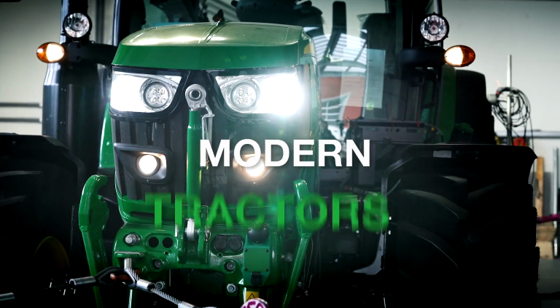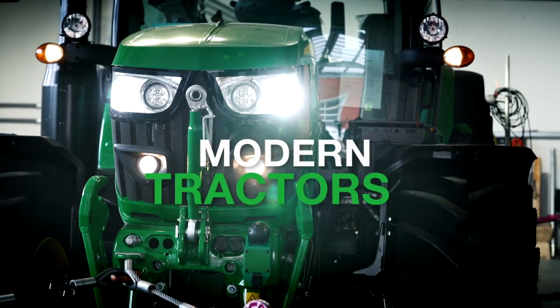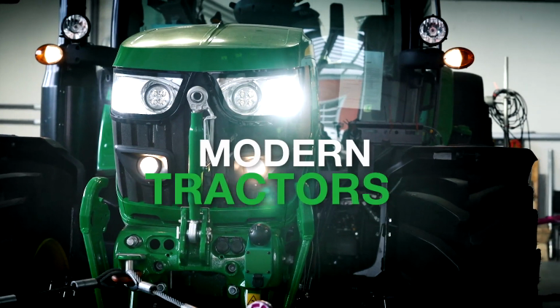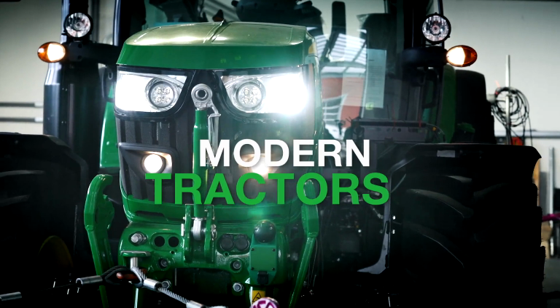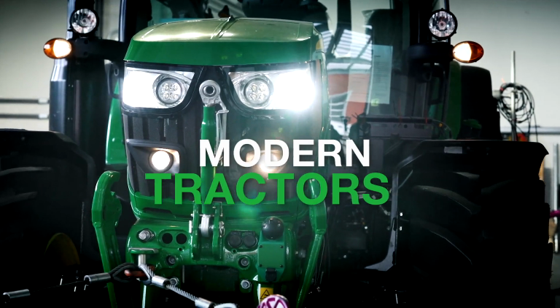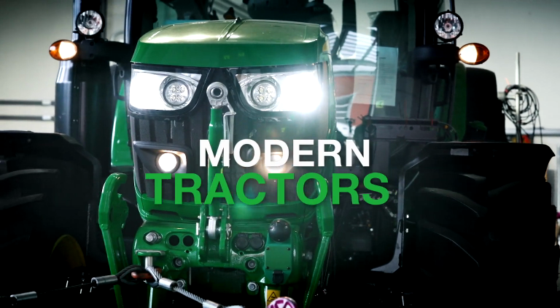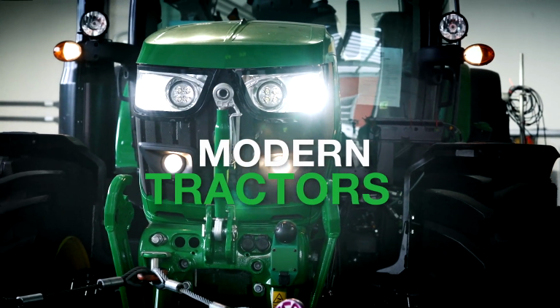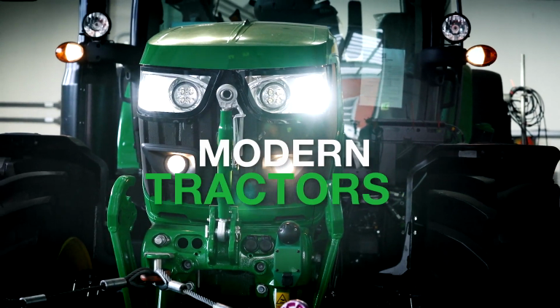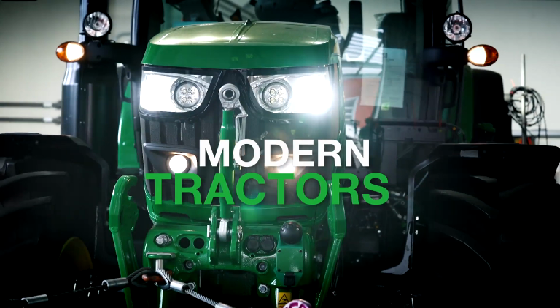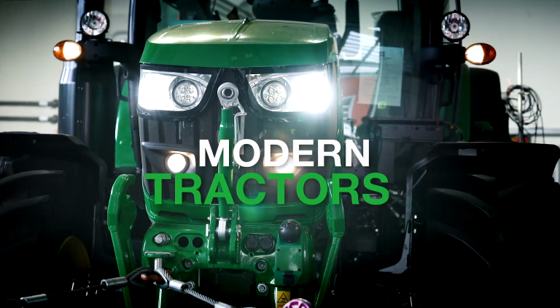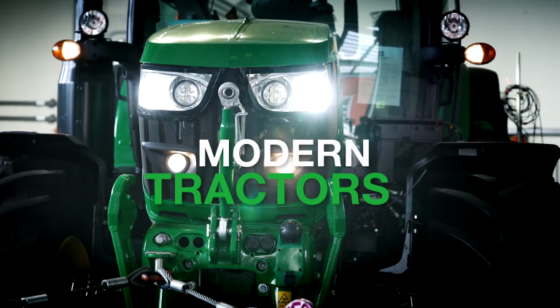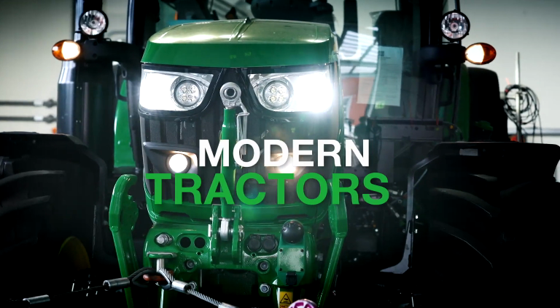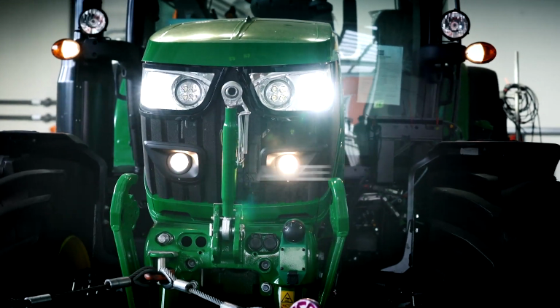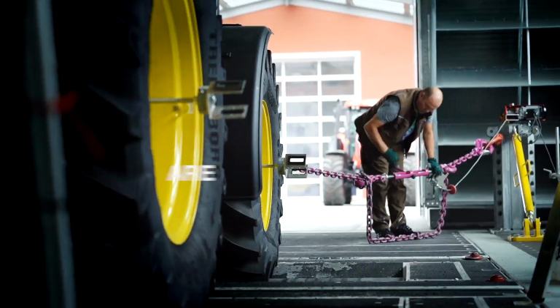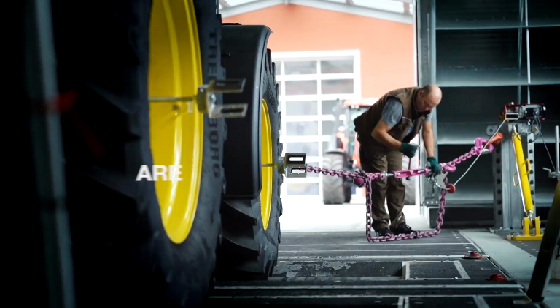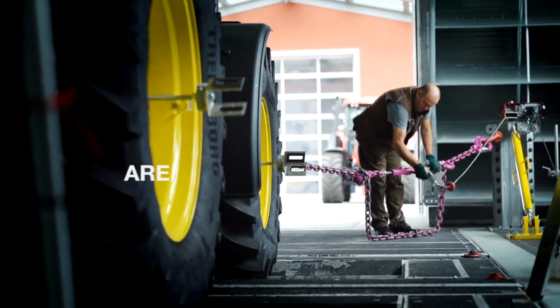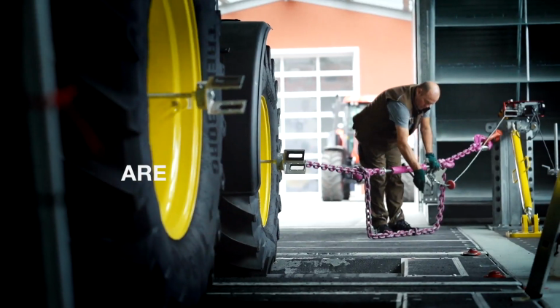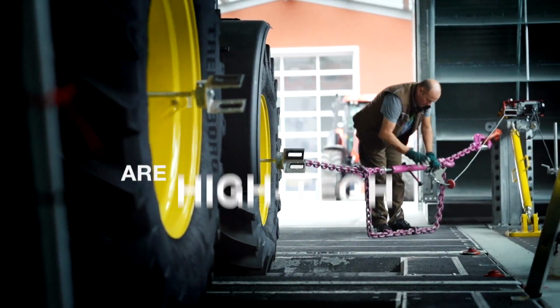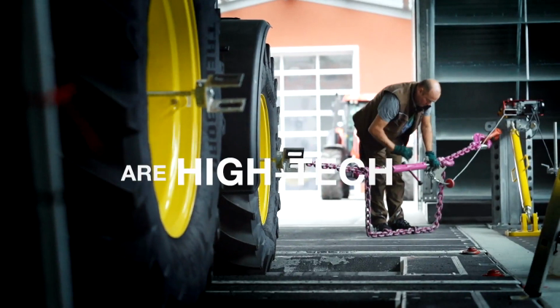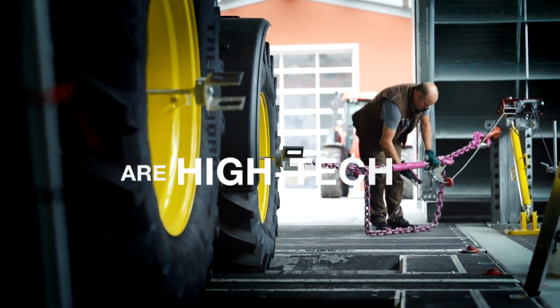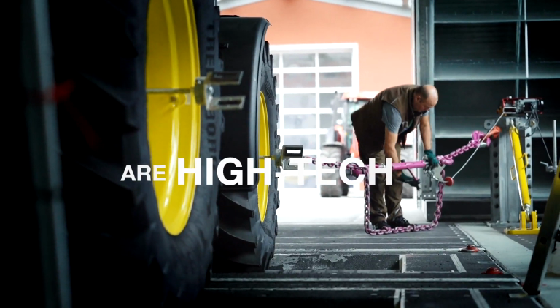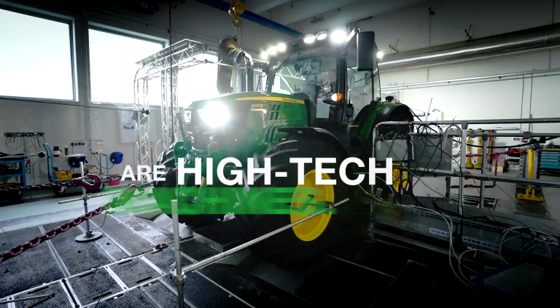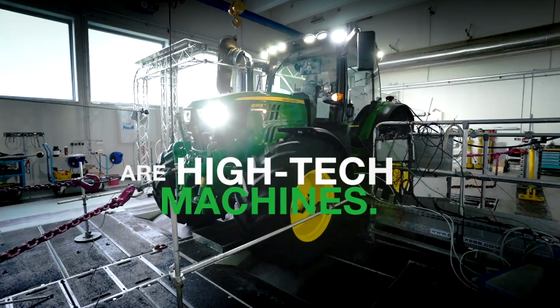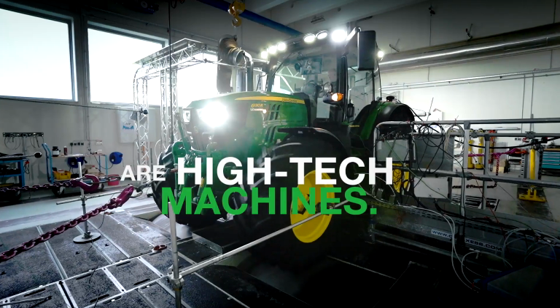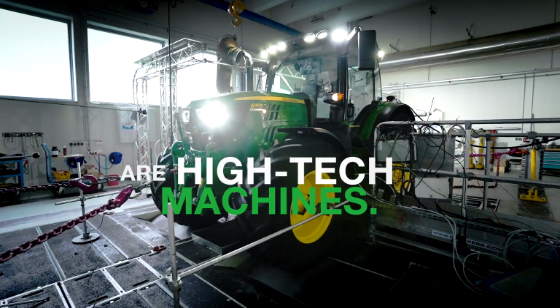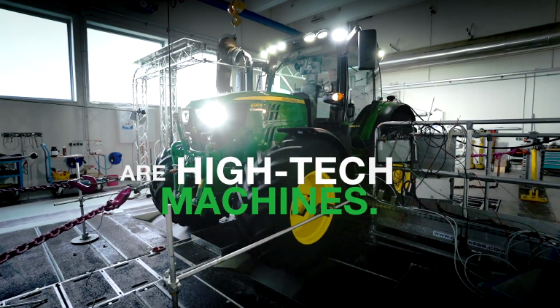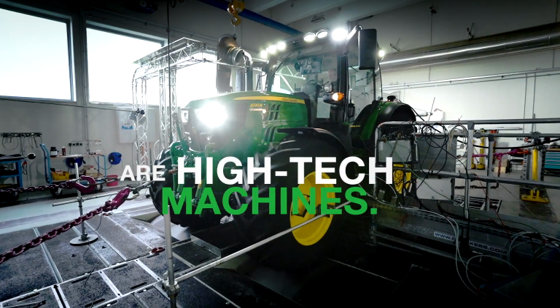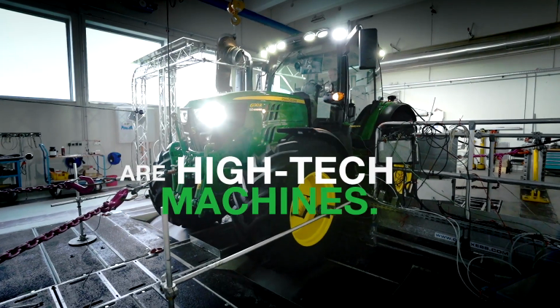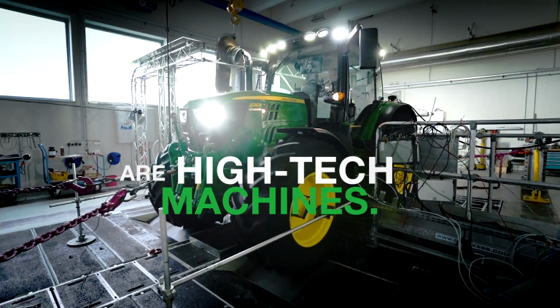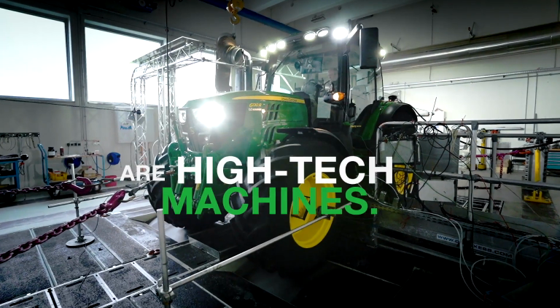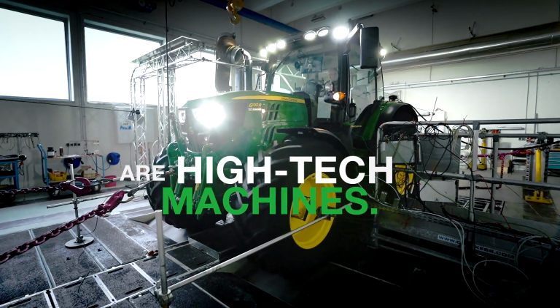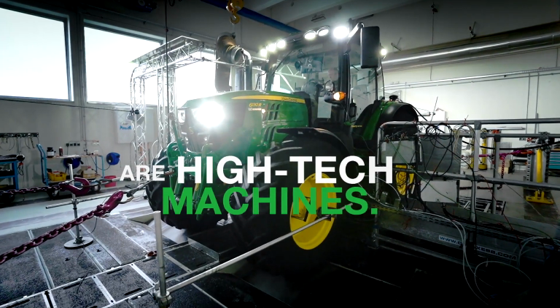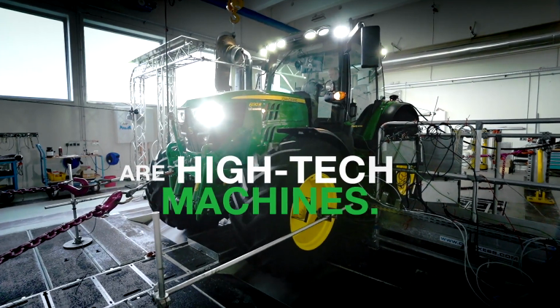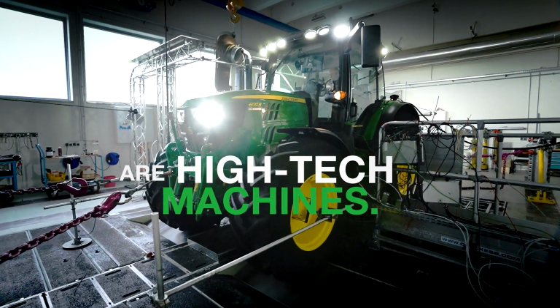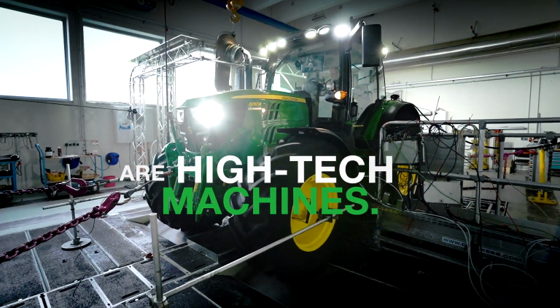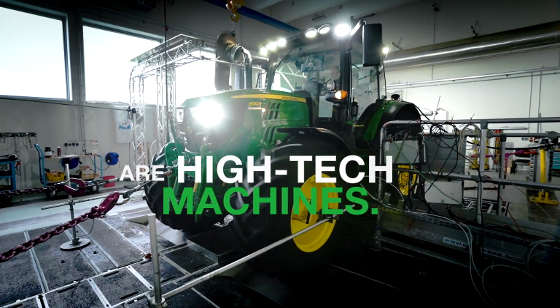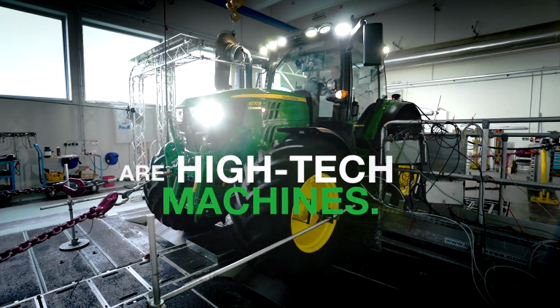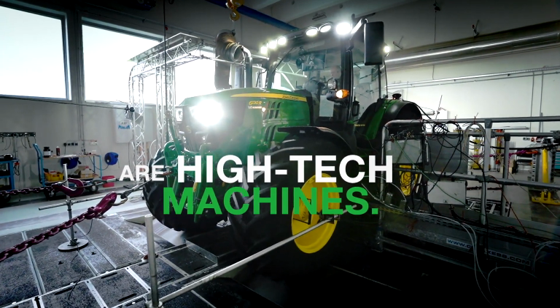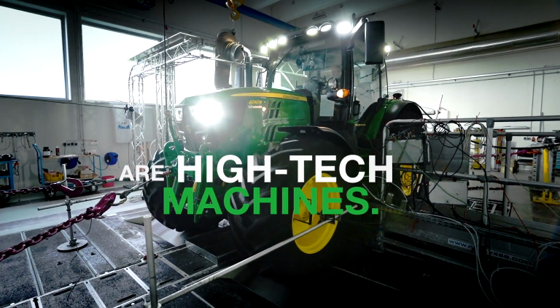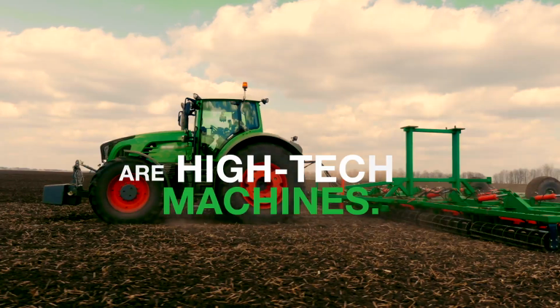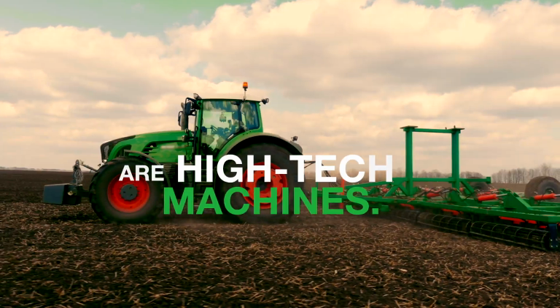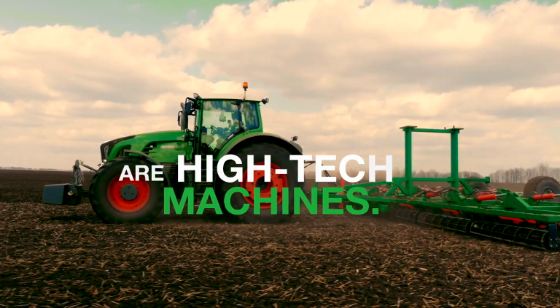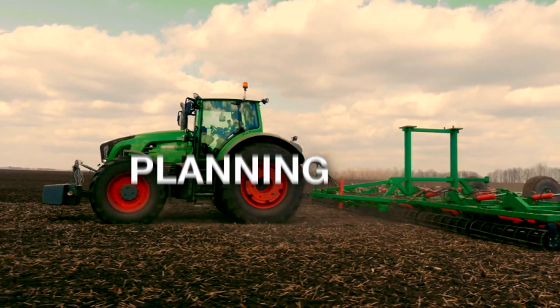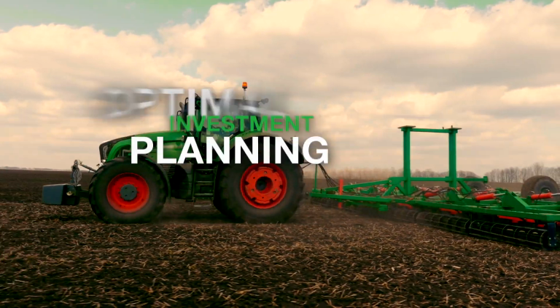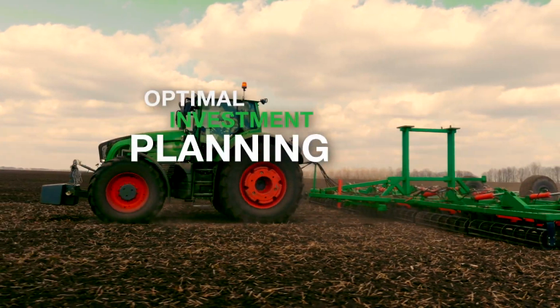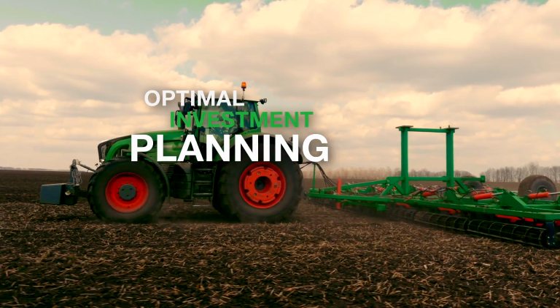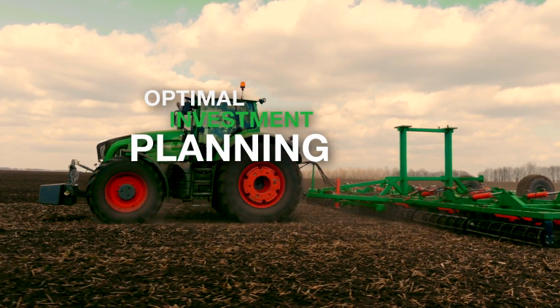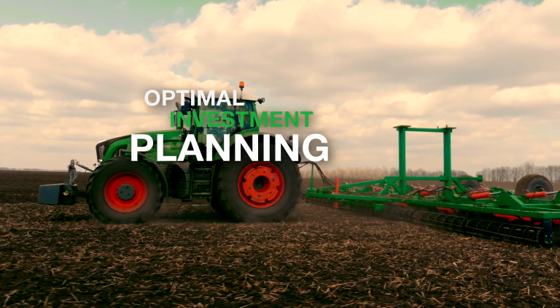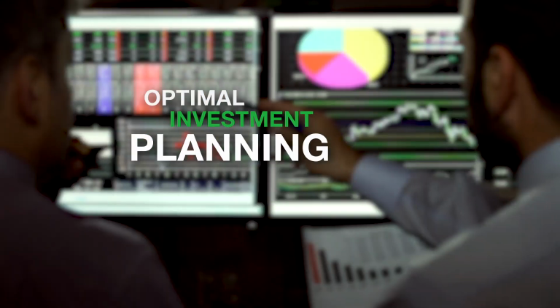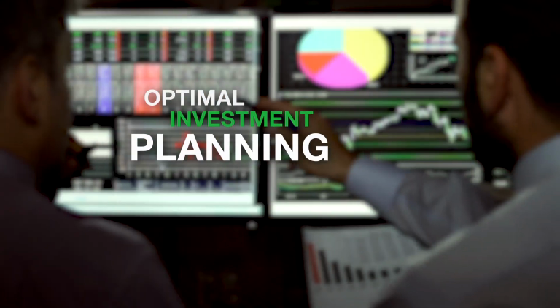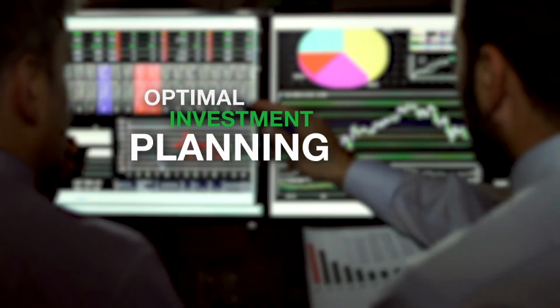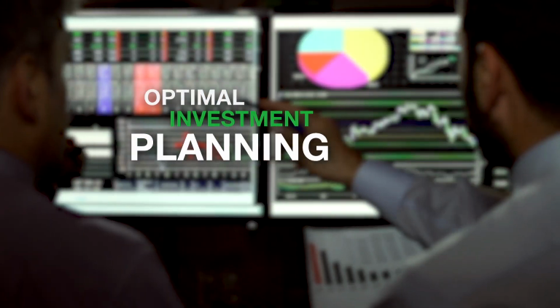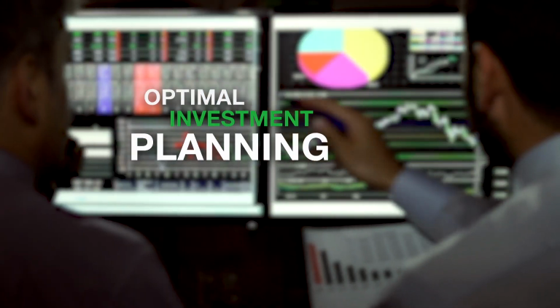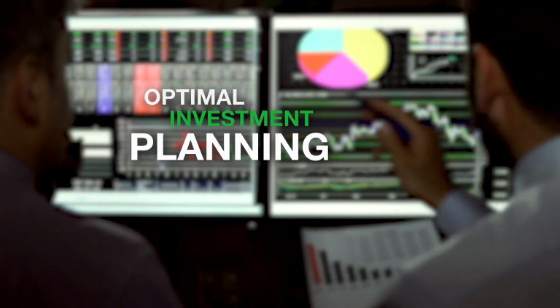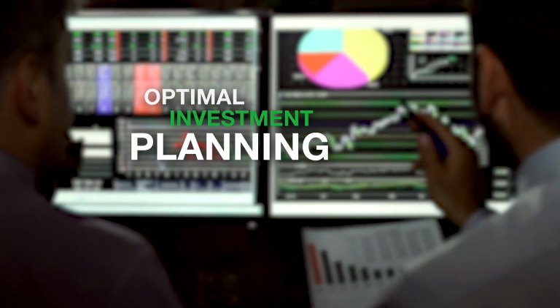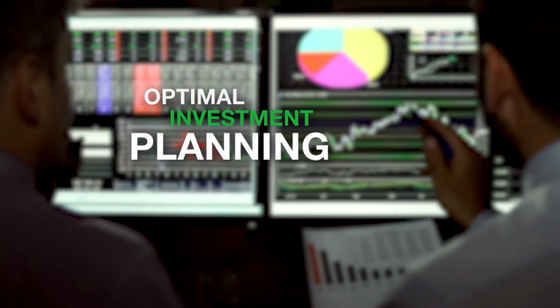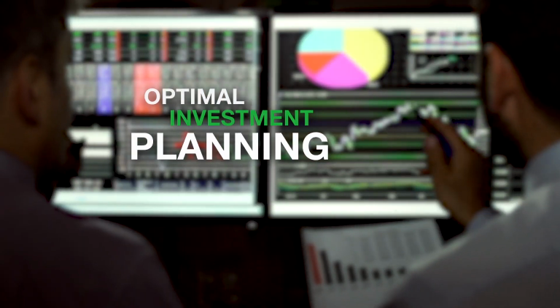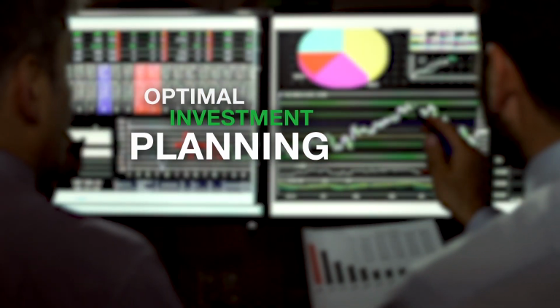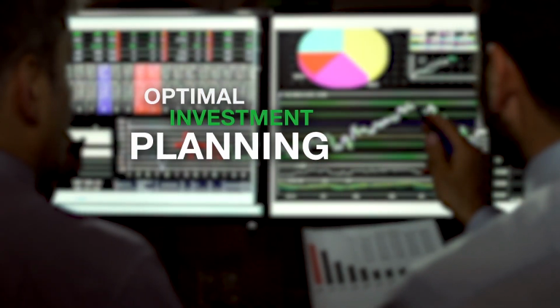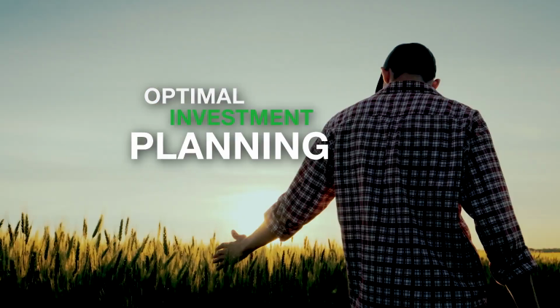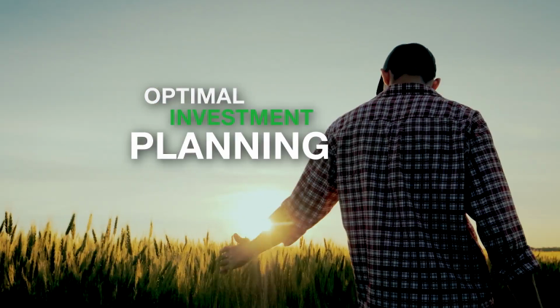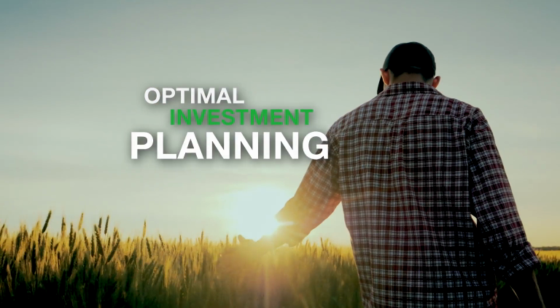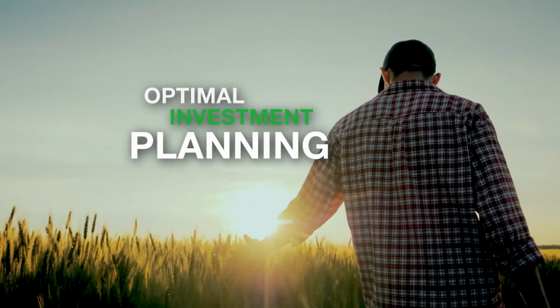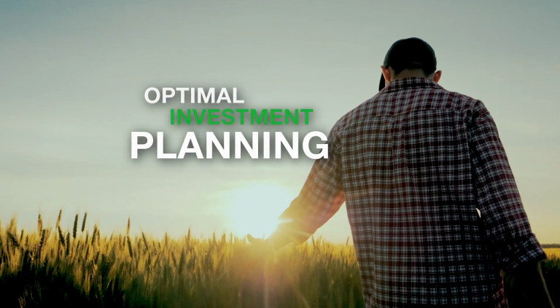Modern tractors are high-tech machines. Farmers need to optimize their investment planning.